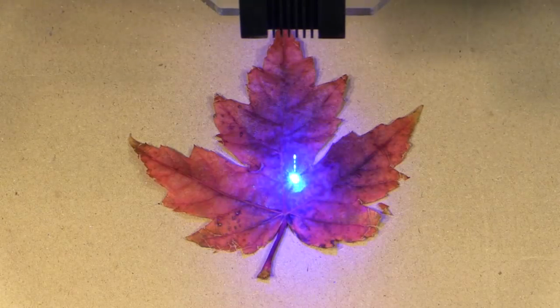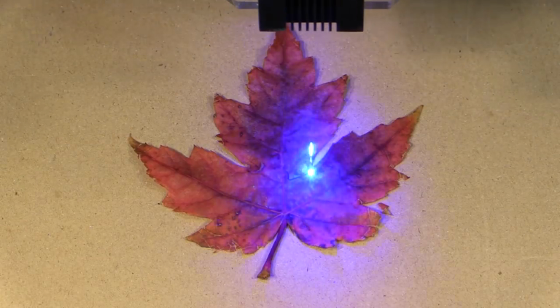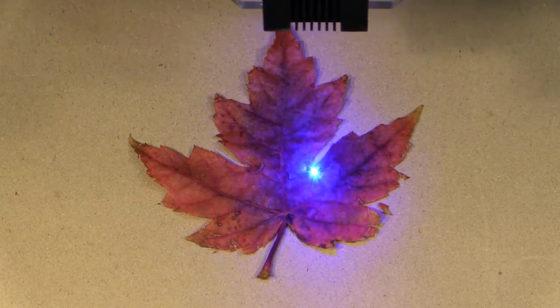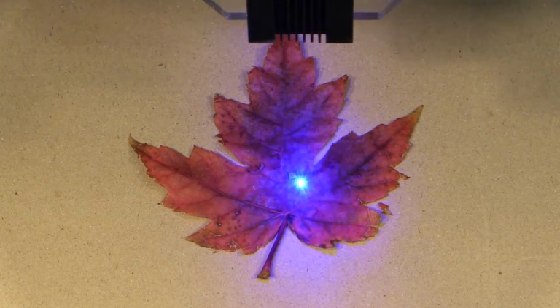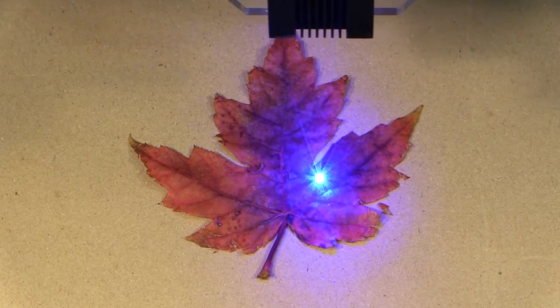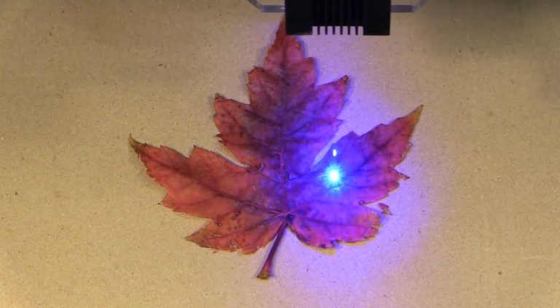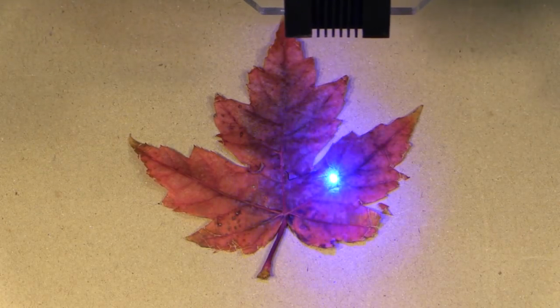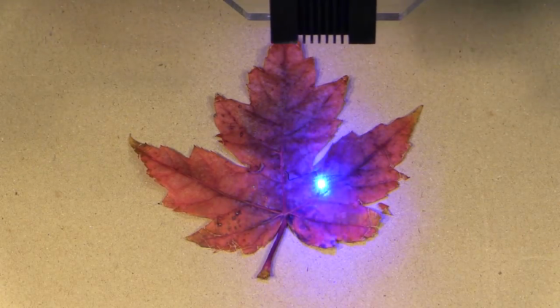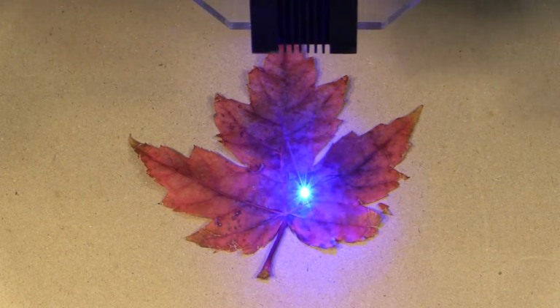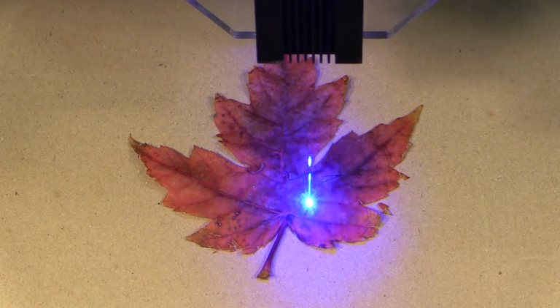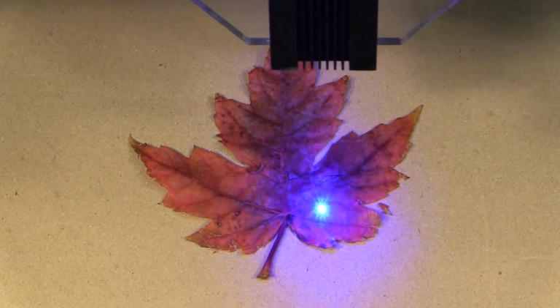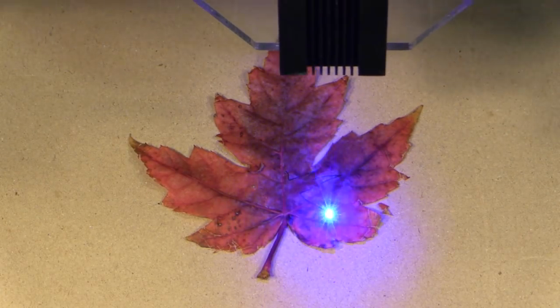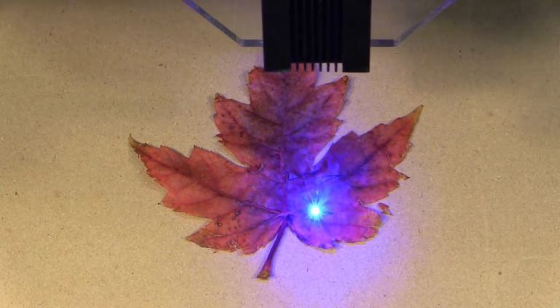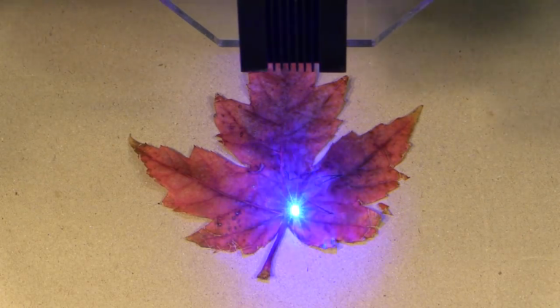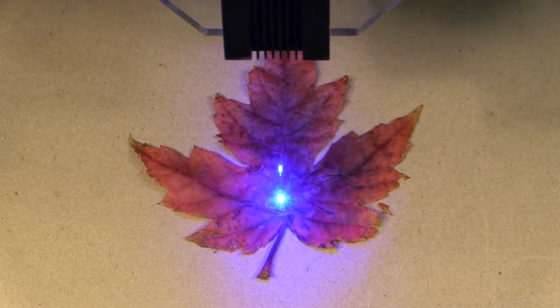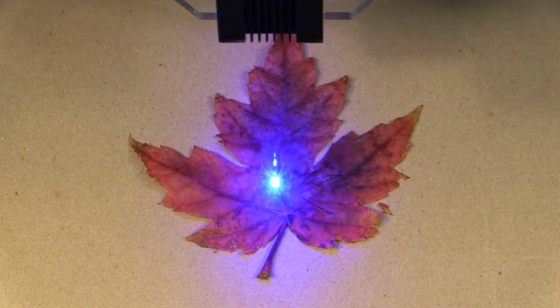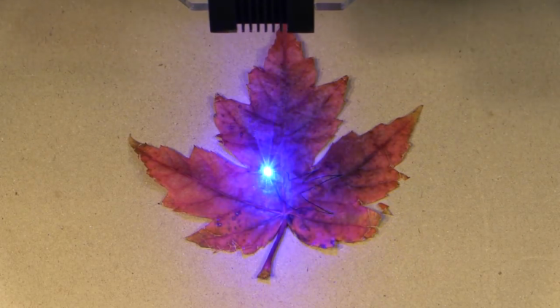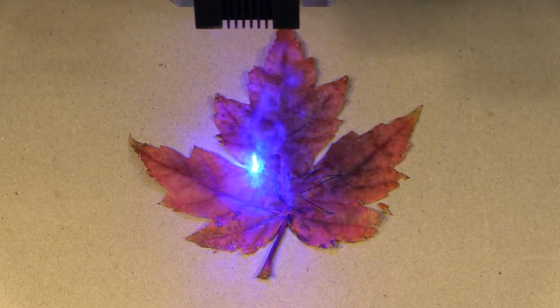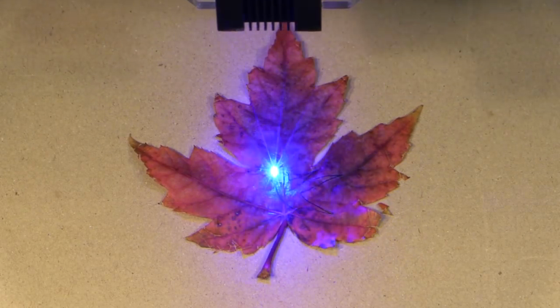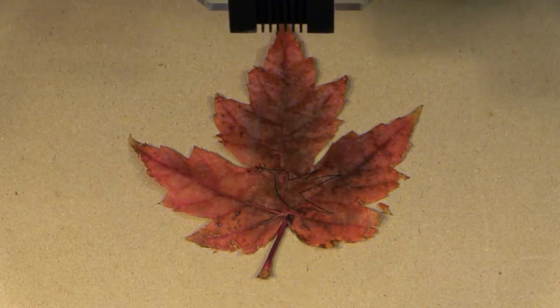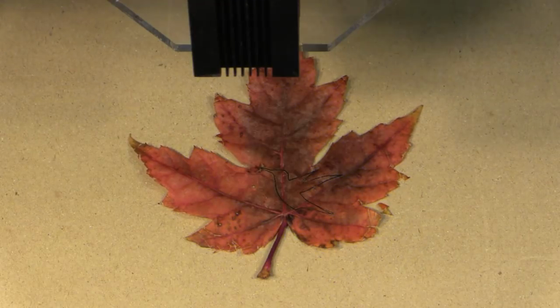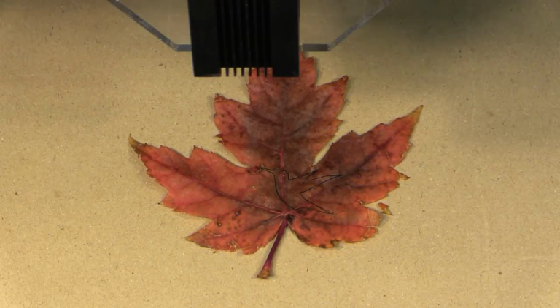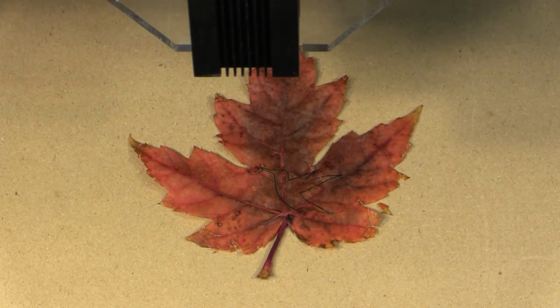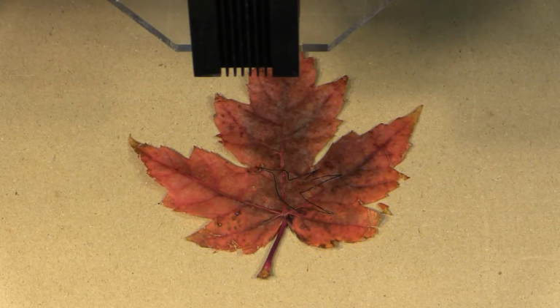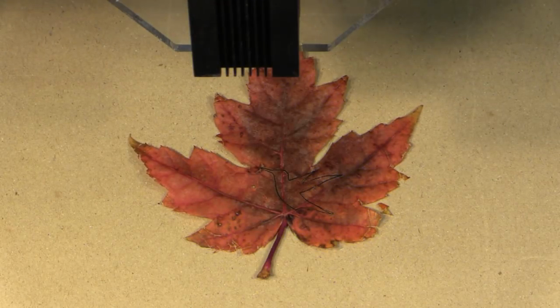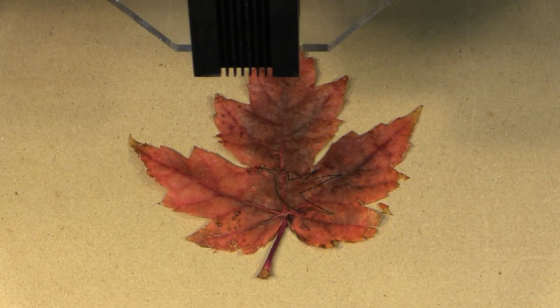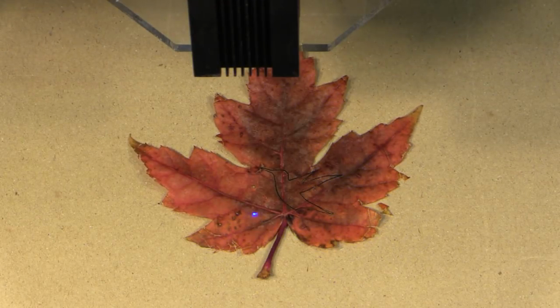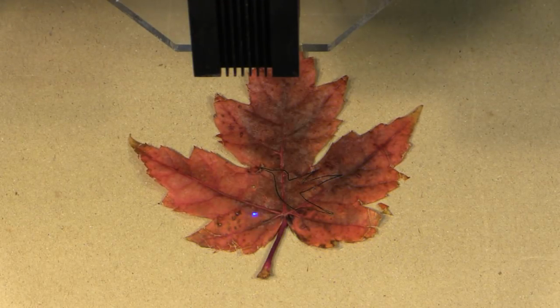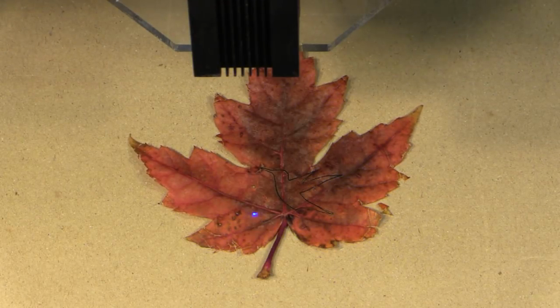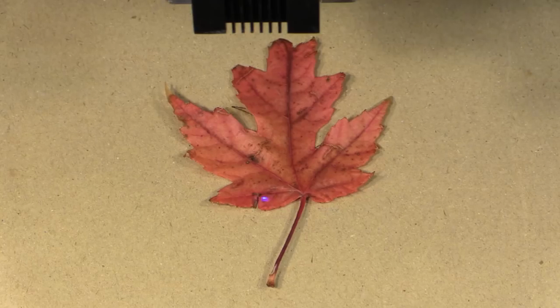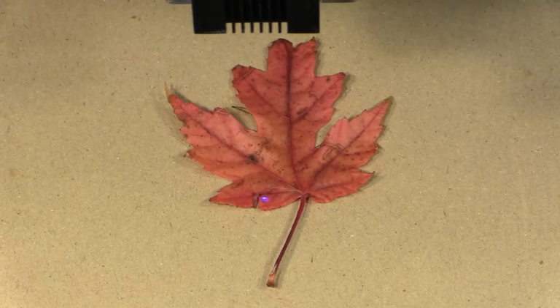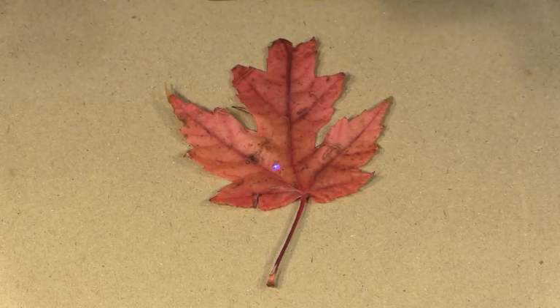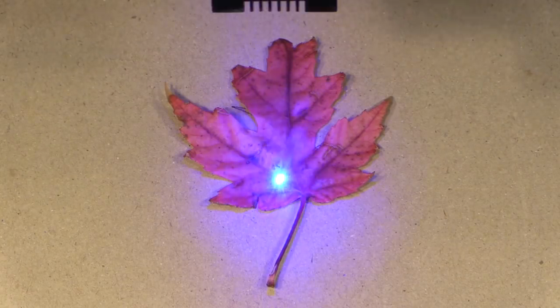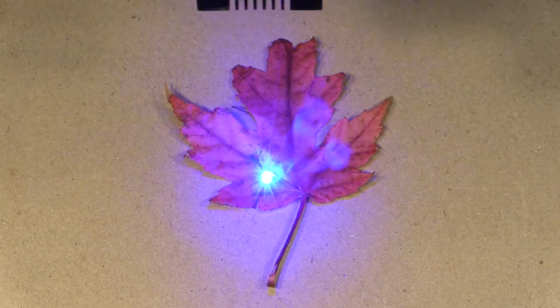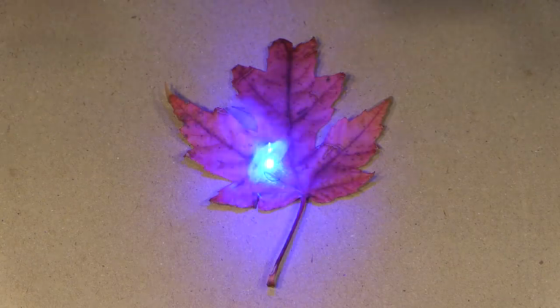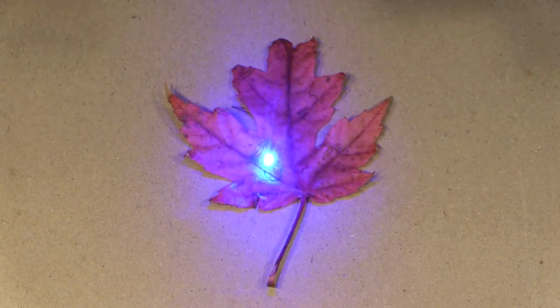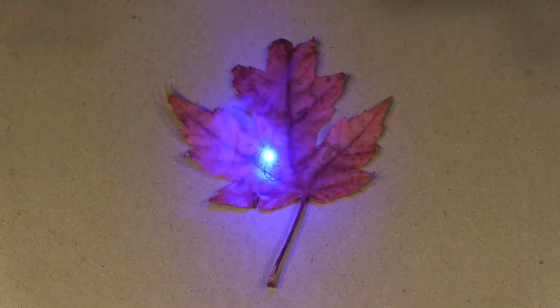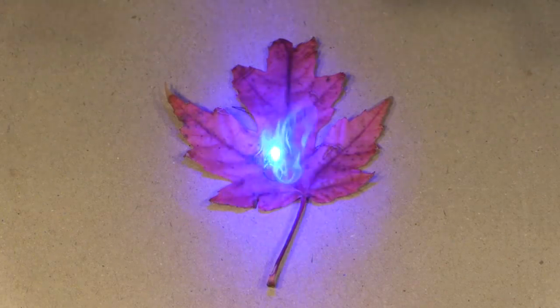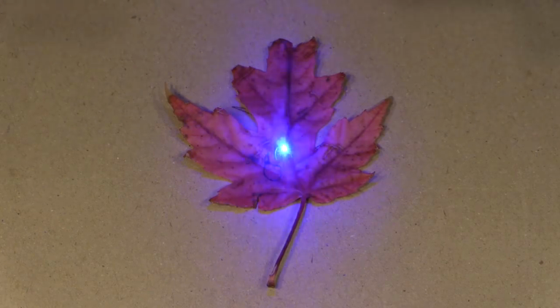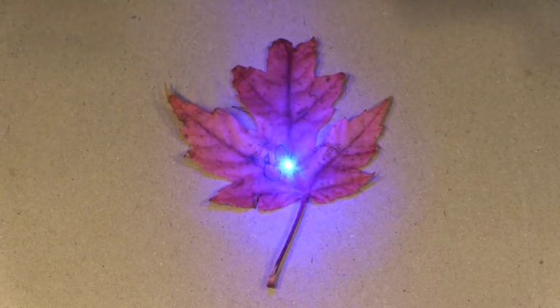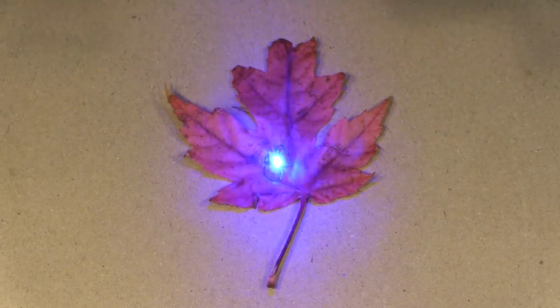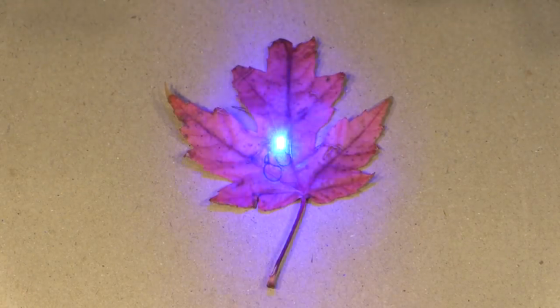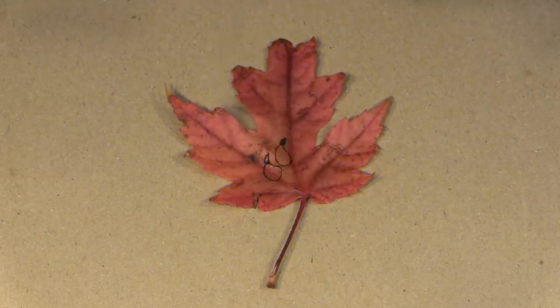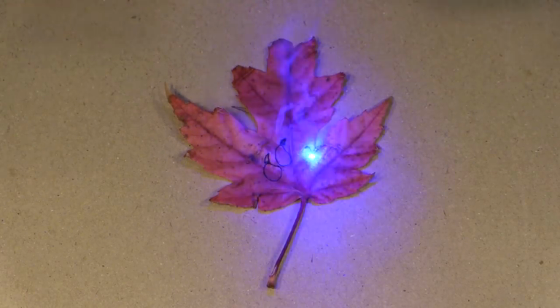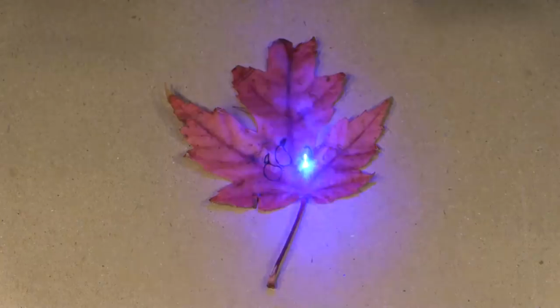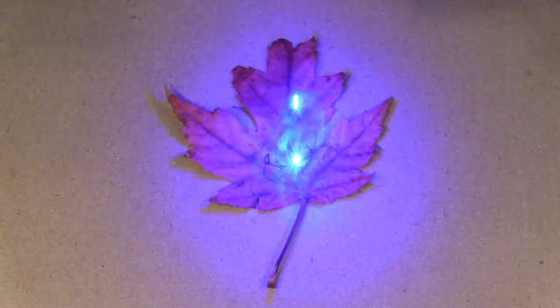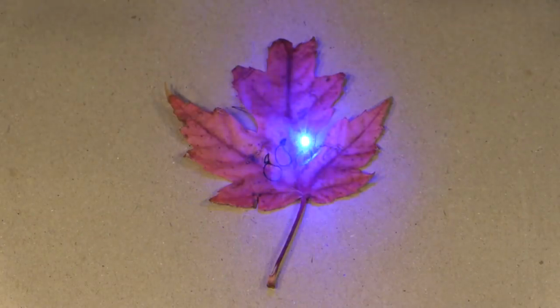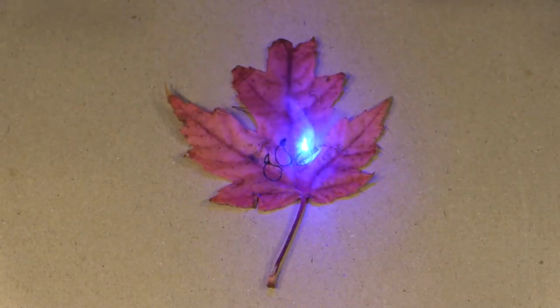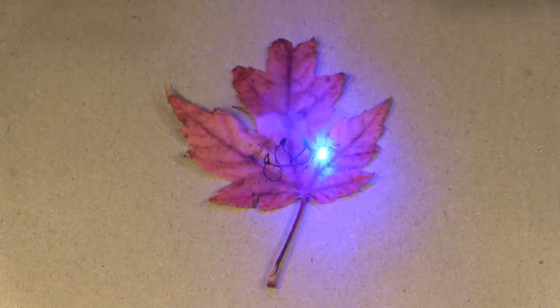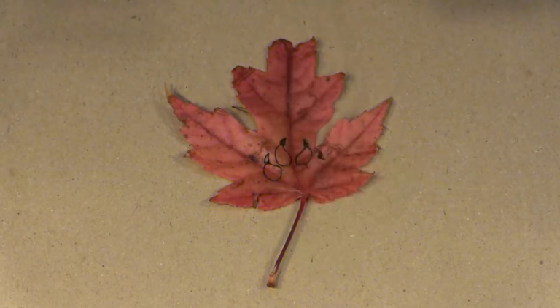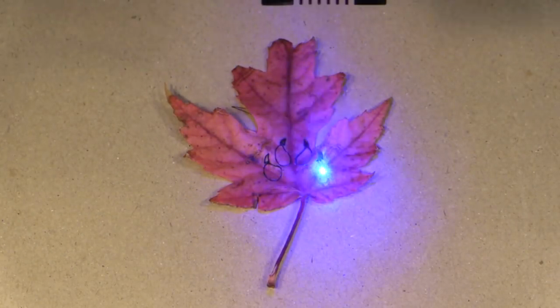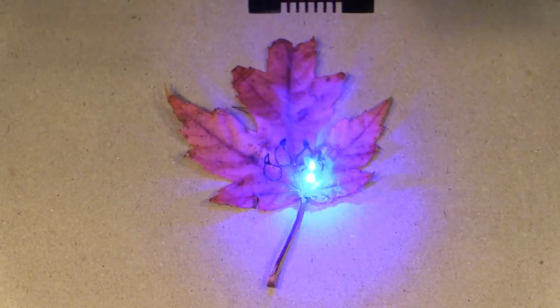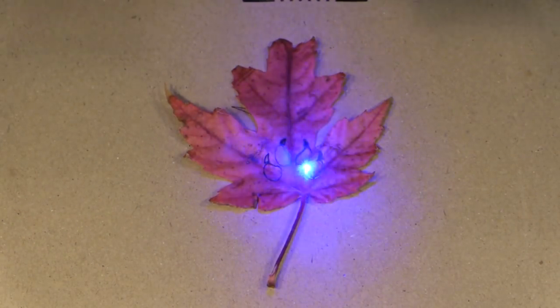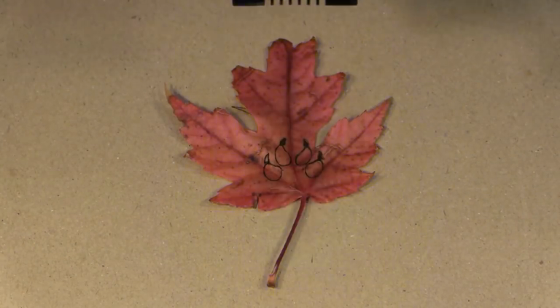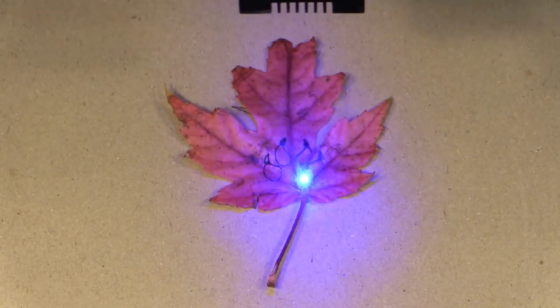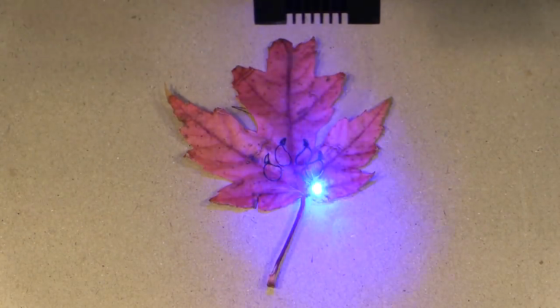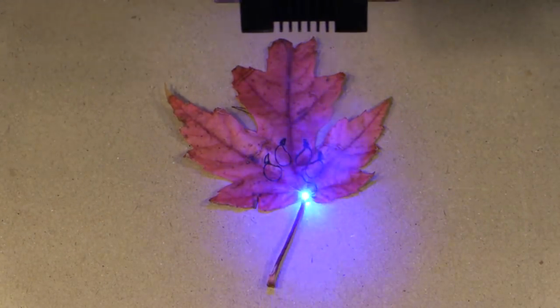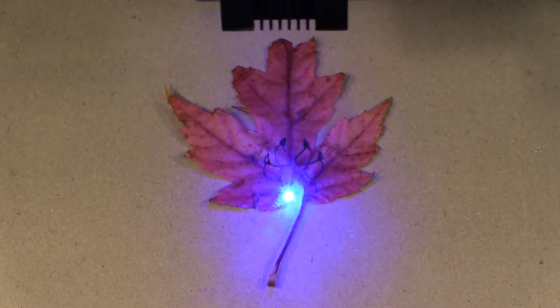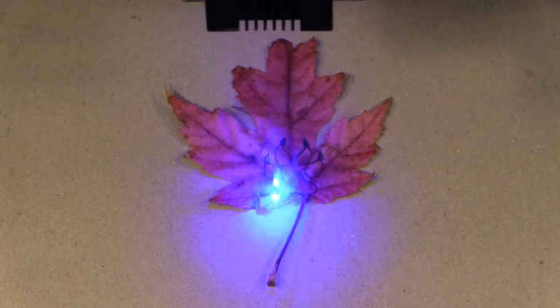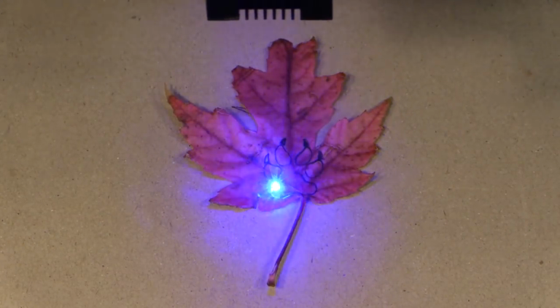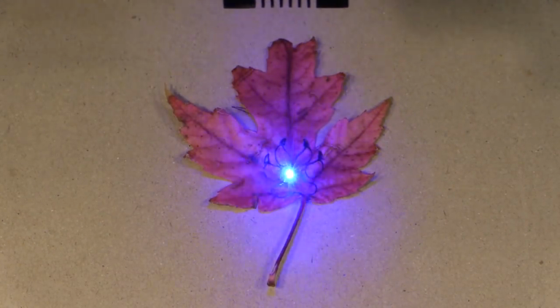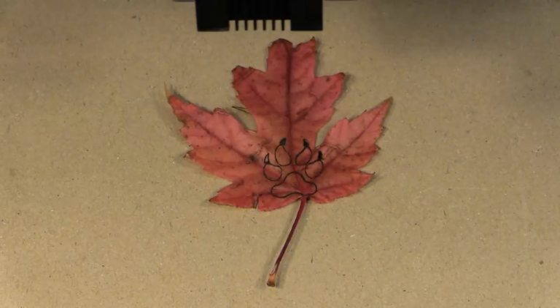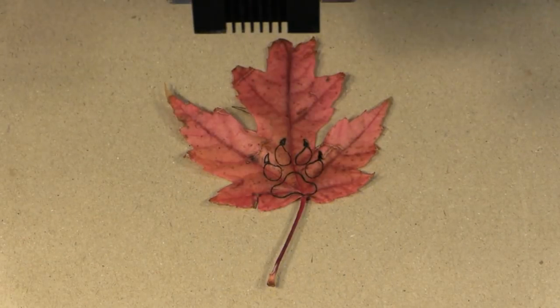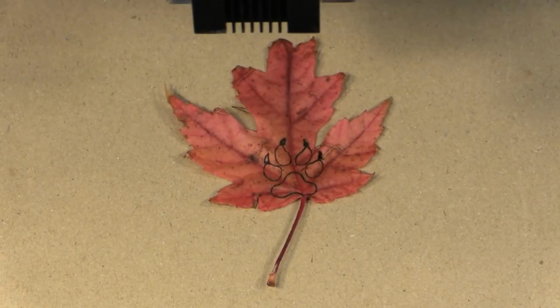I'm also going to do a hummingbird cutout here, and in this red maple leaf I'm going to do a bear paw.